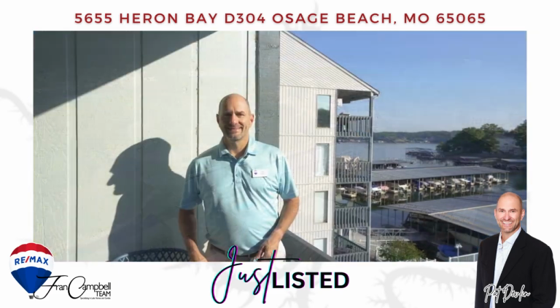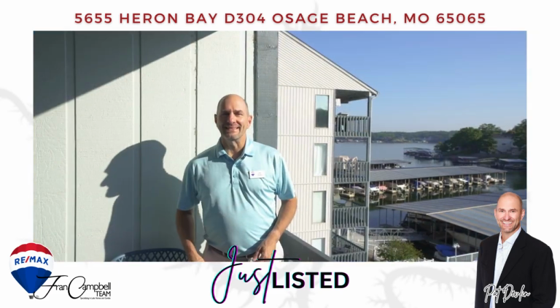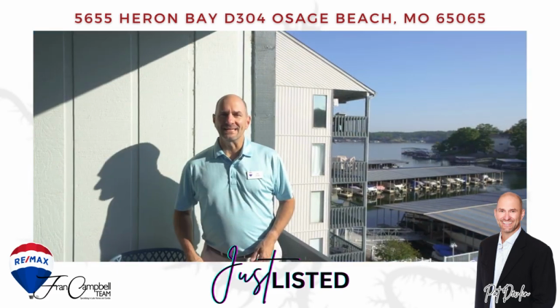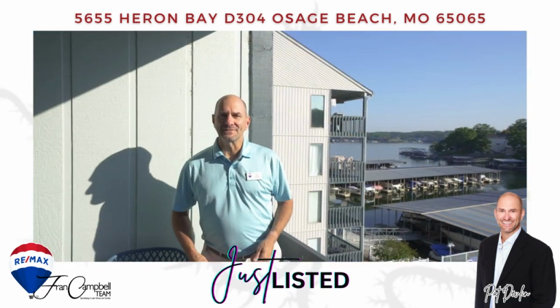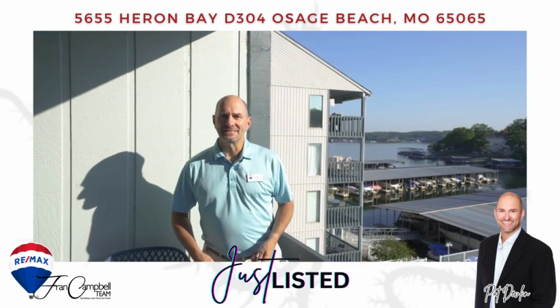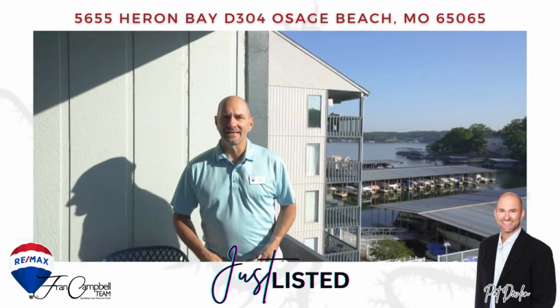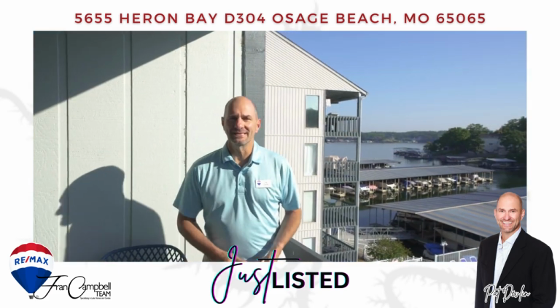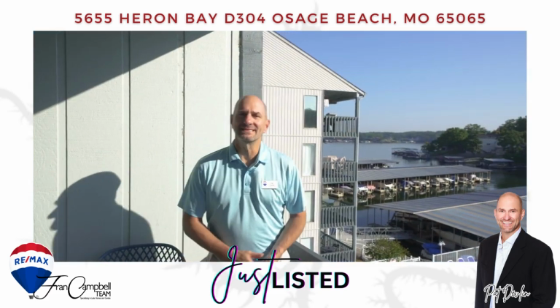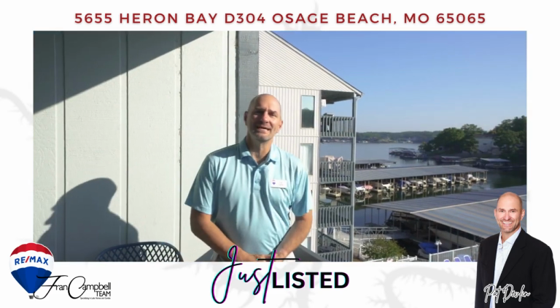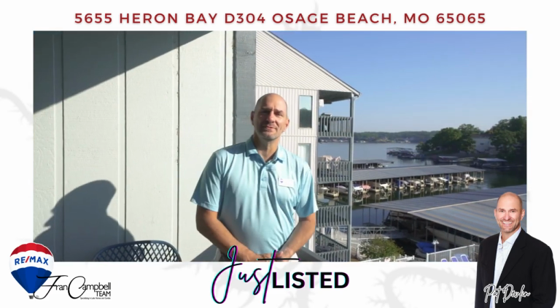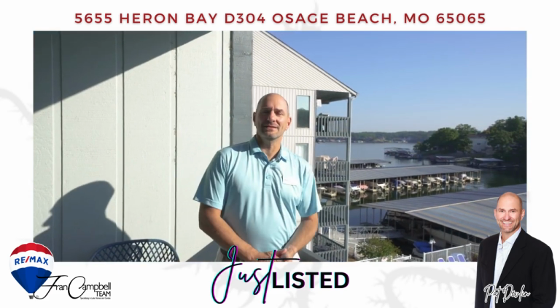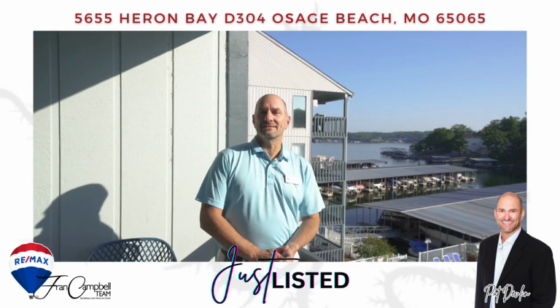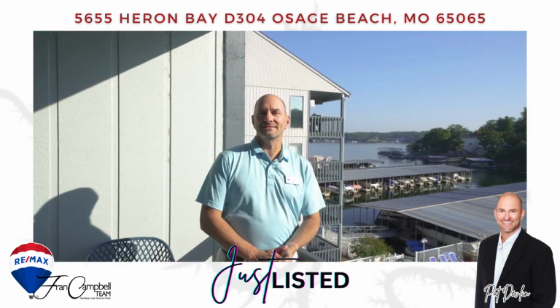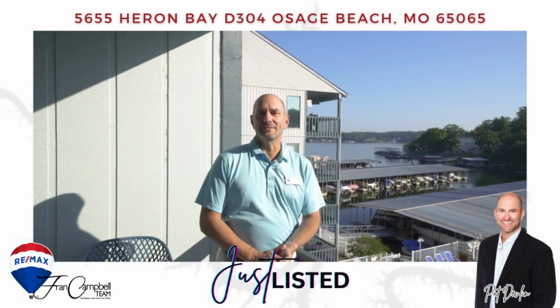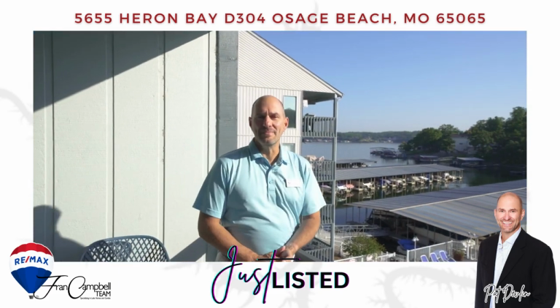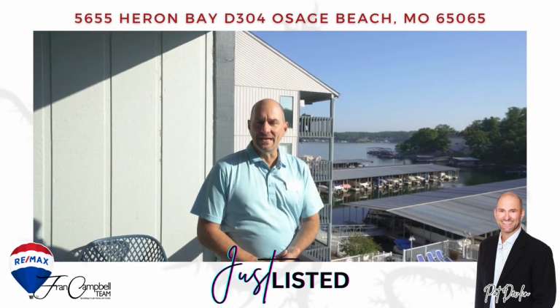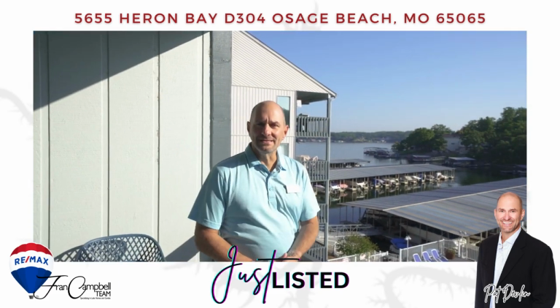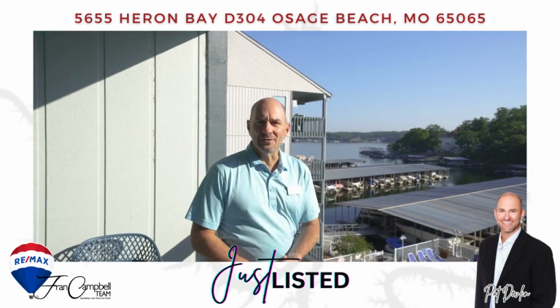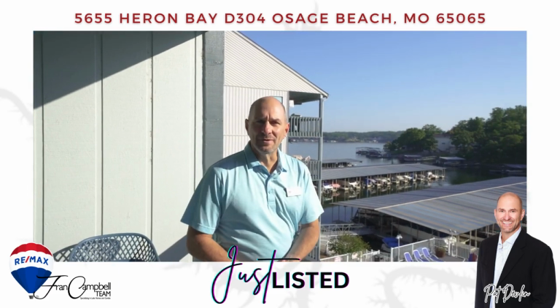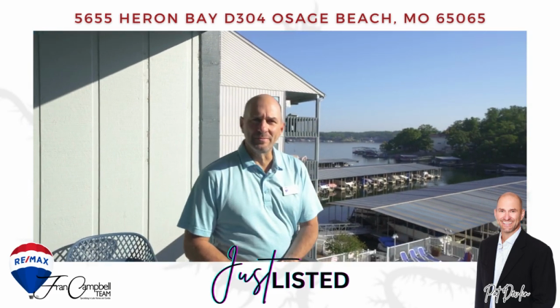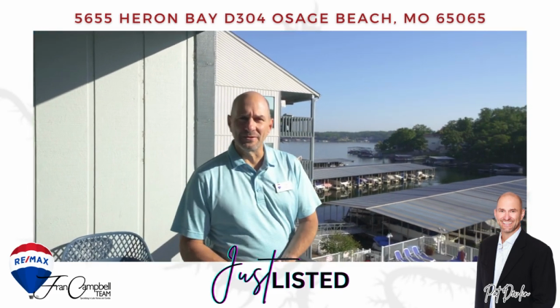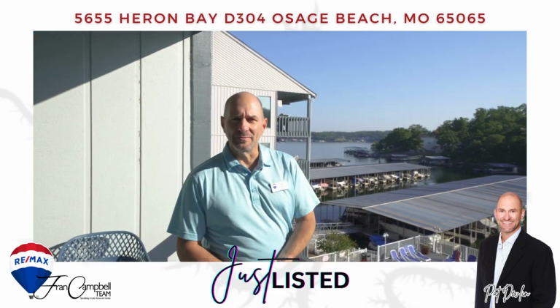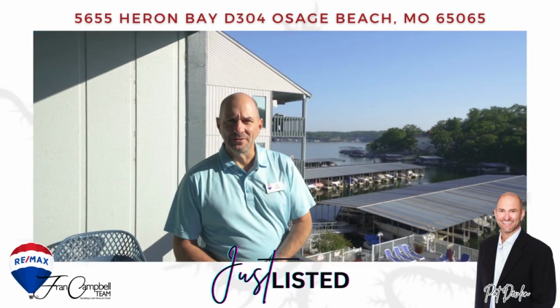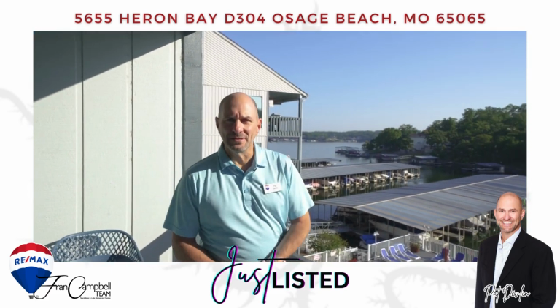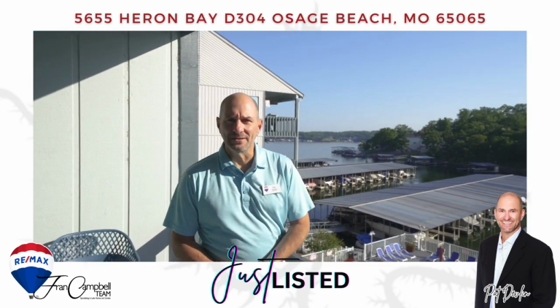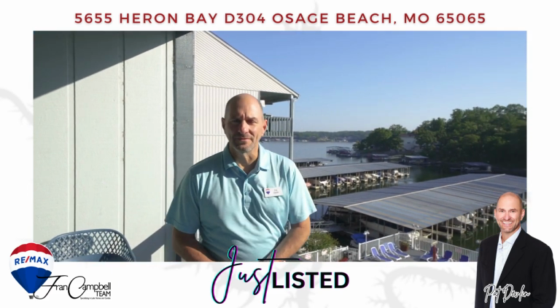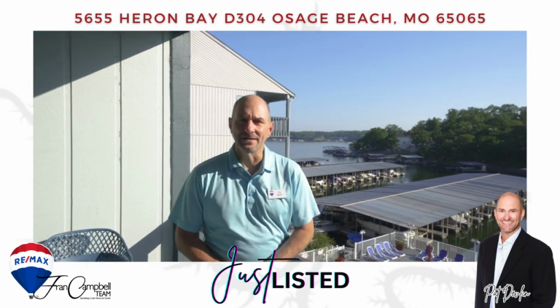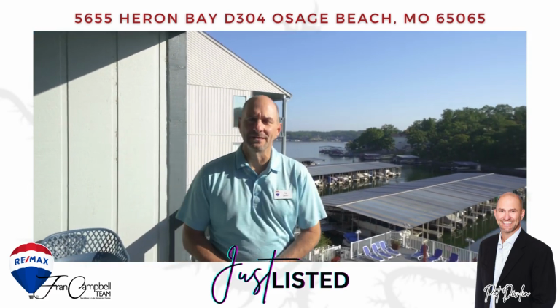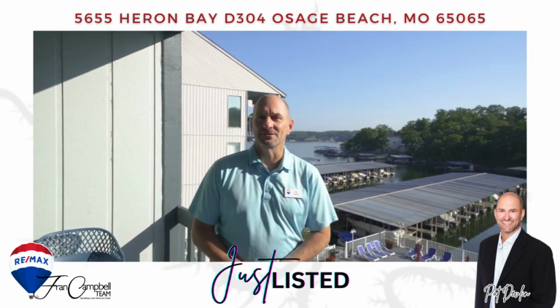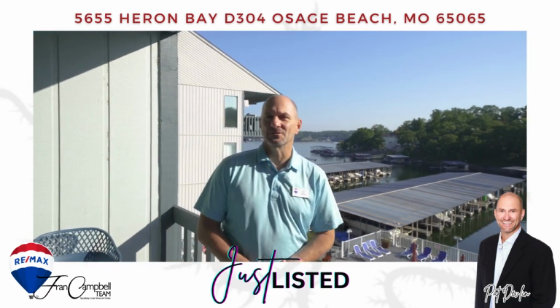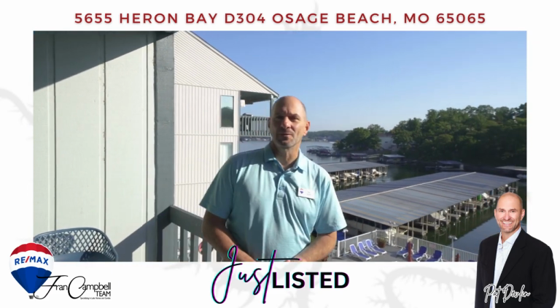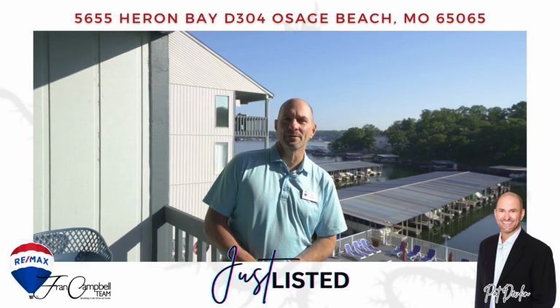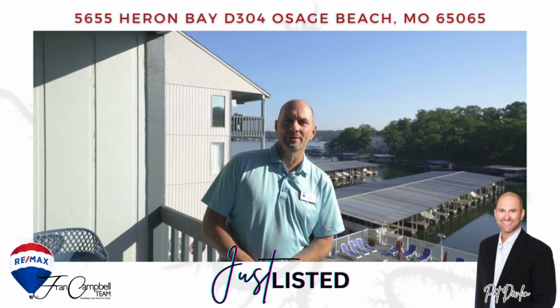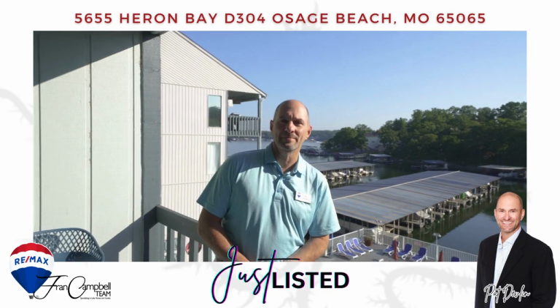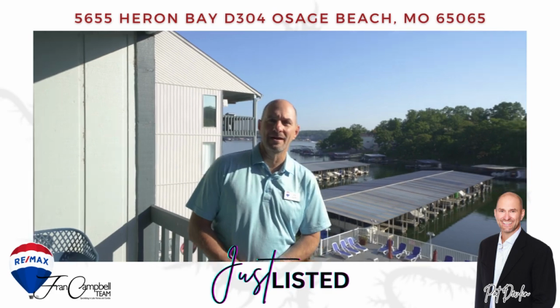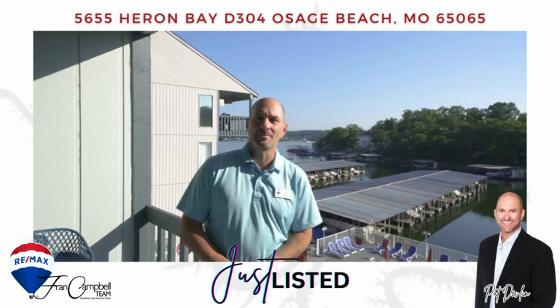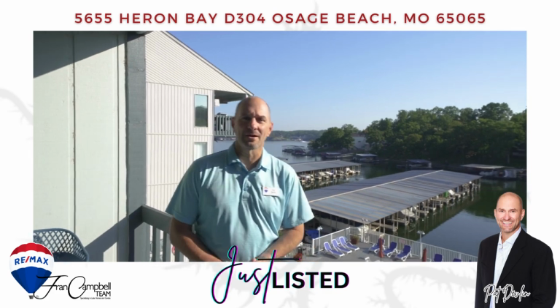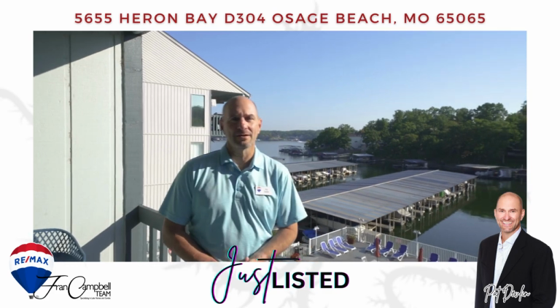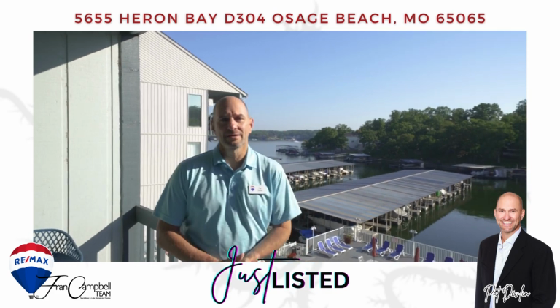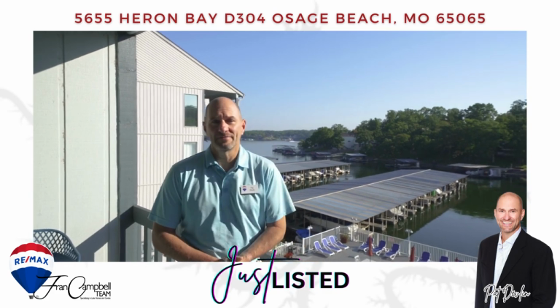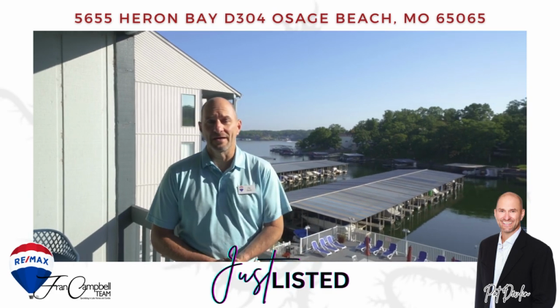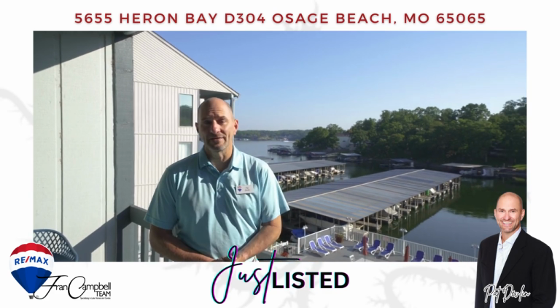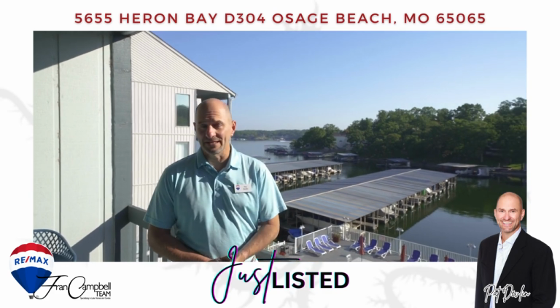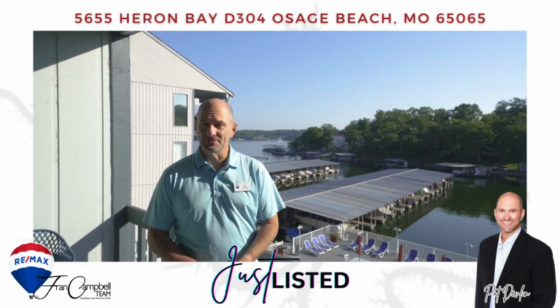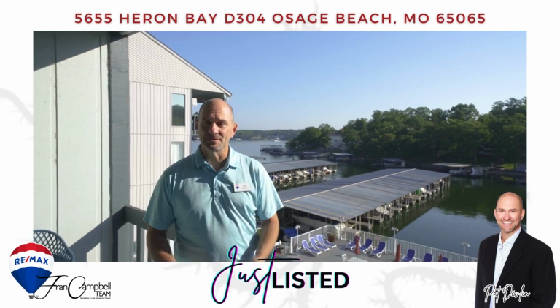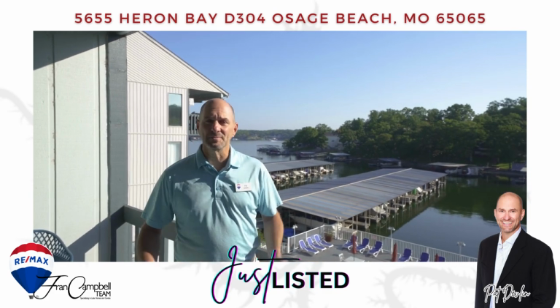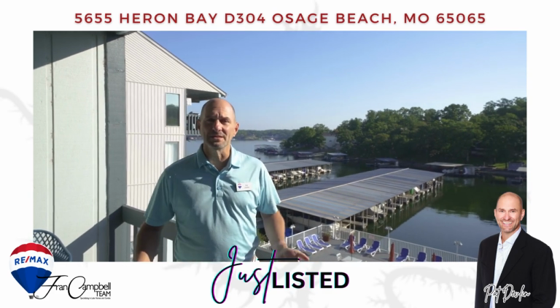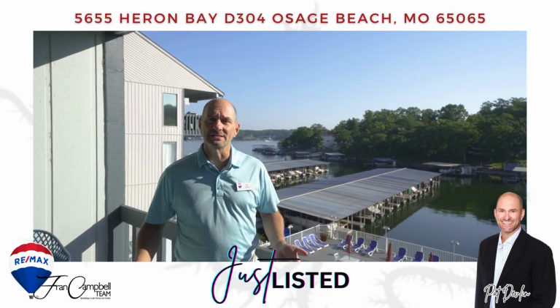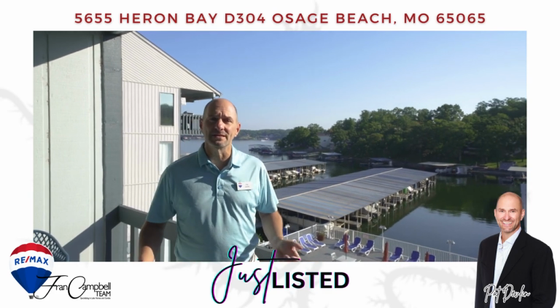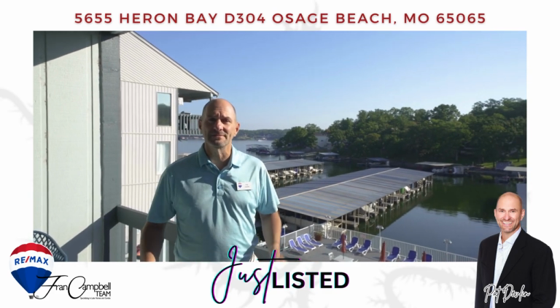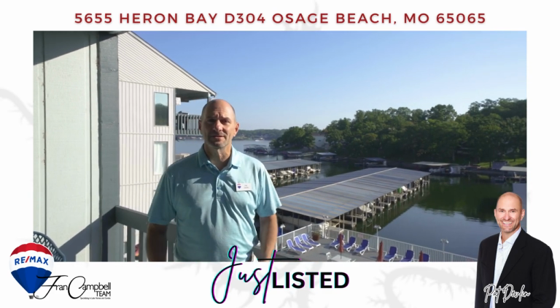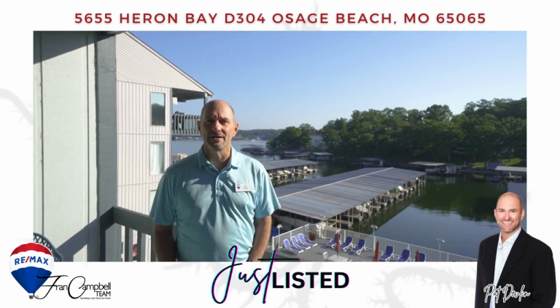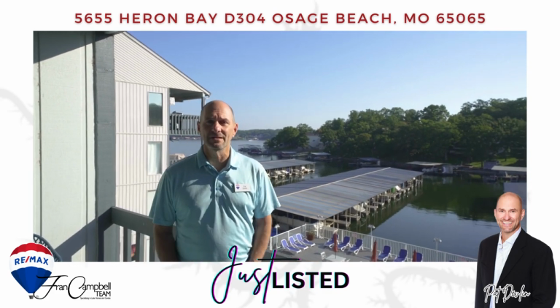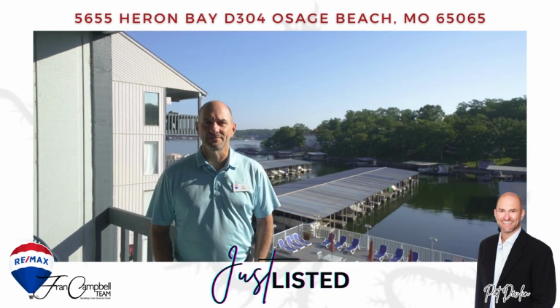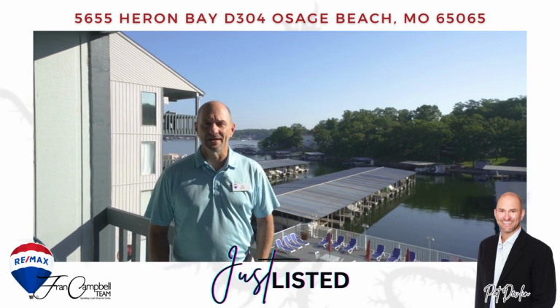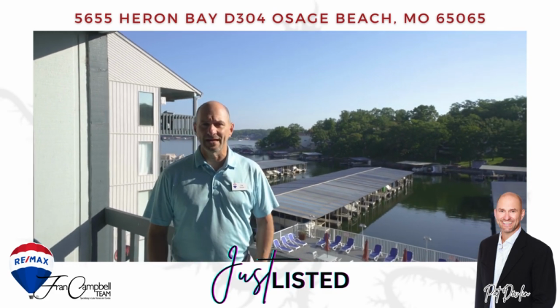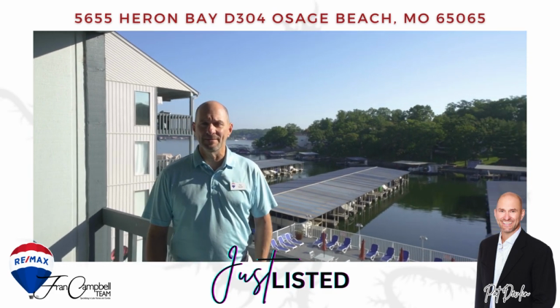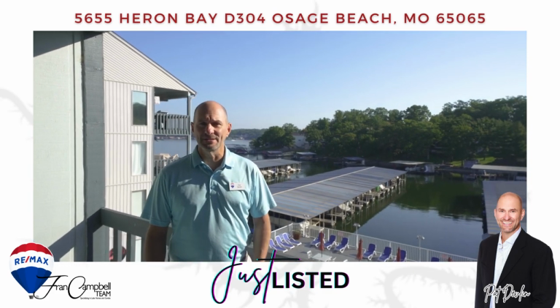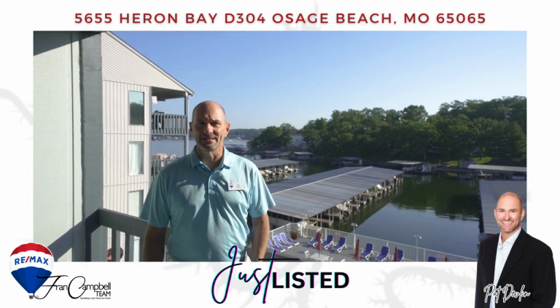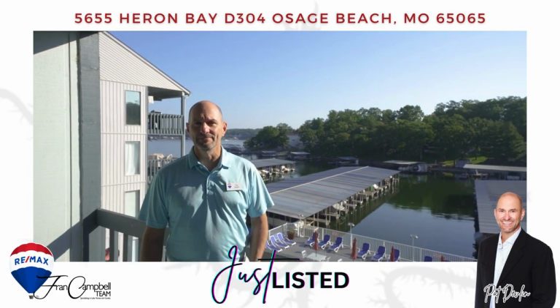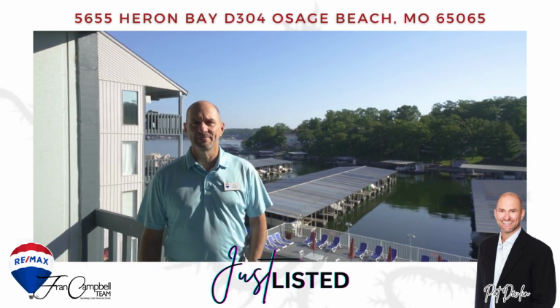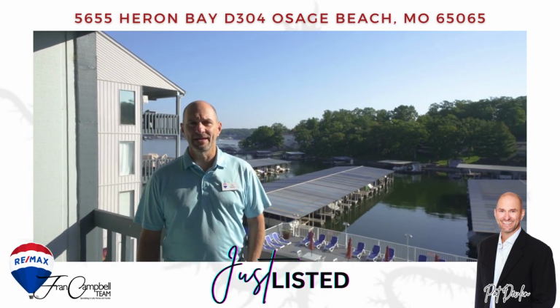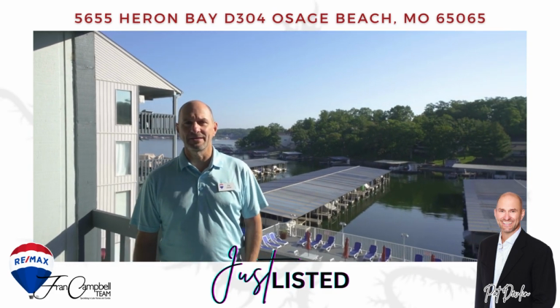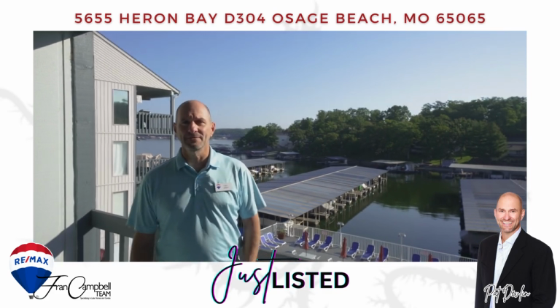Thanks for taking the time to look at this amazing one-bedroom unit over here at the 21-mile marker. If you have any interest, please give us a call at the Frank Campbell team. Thank you.